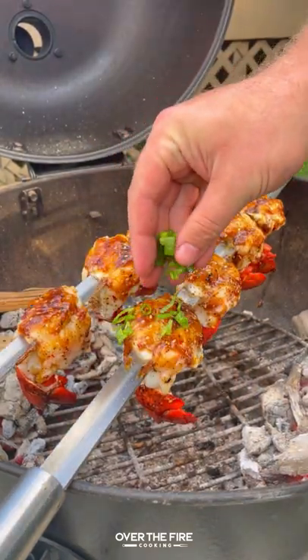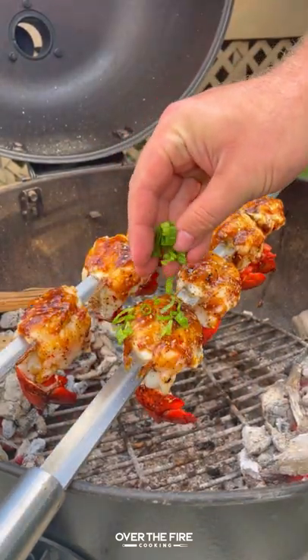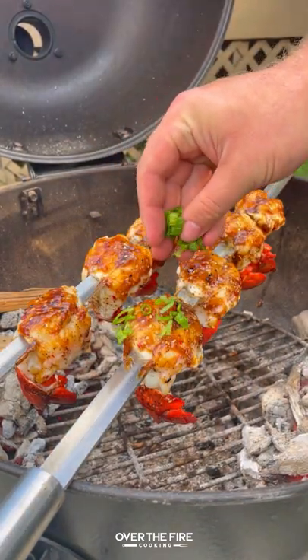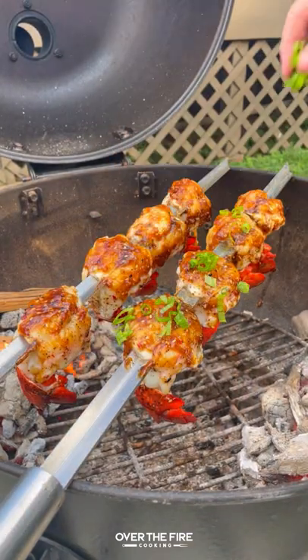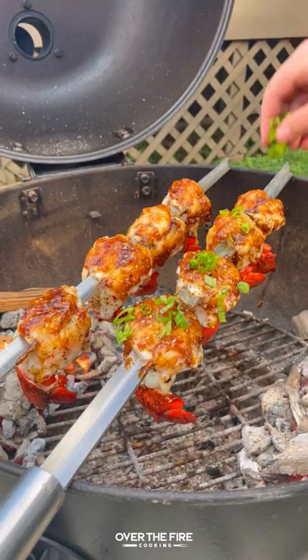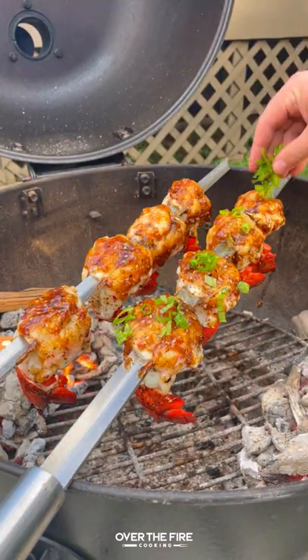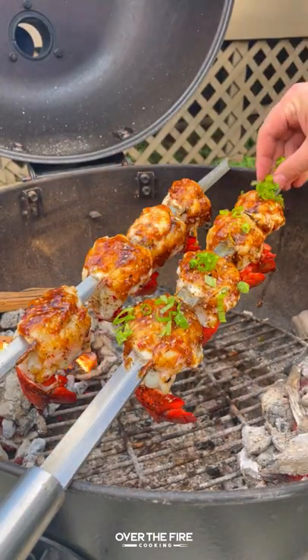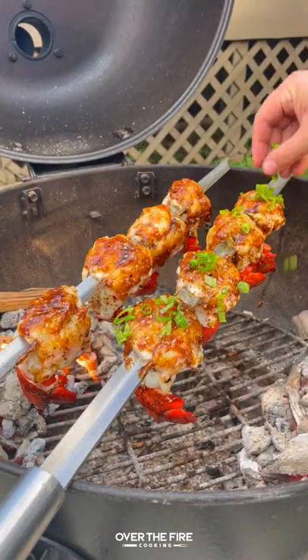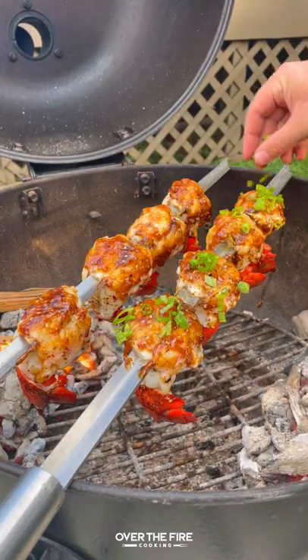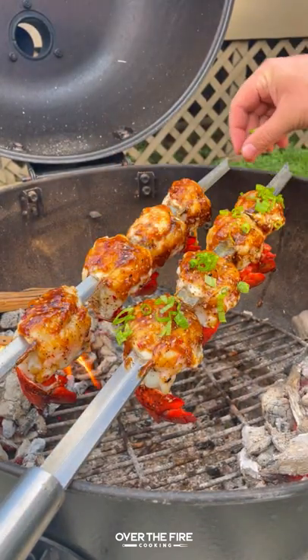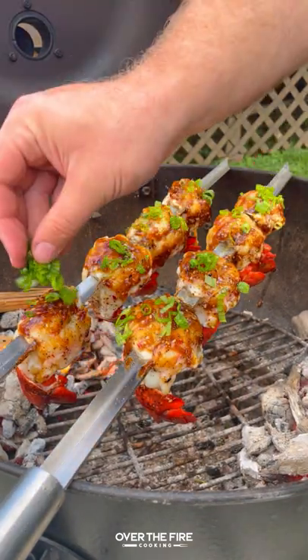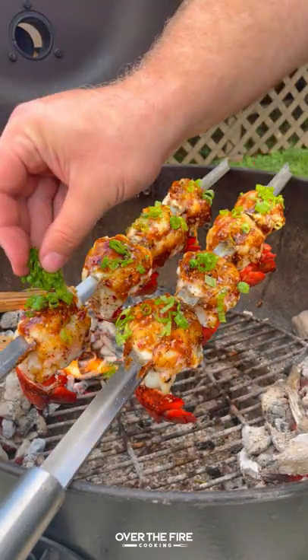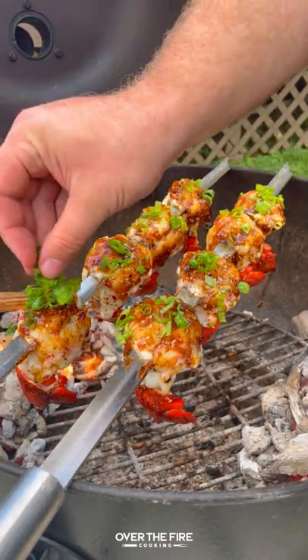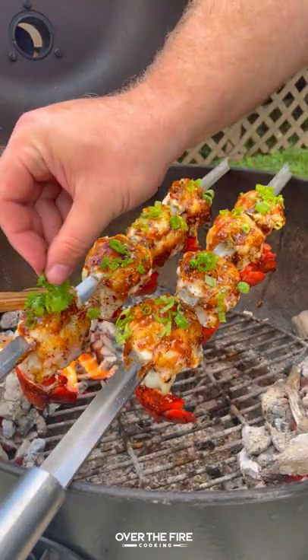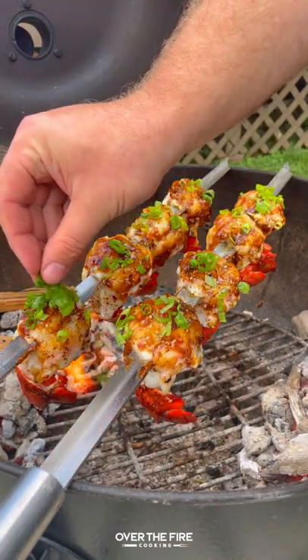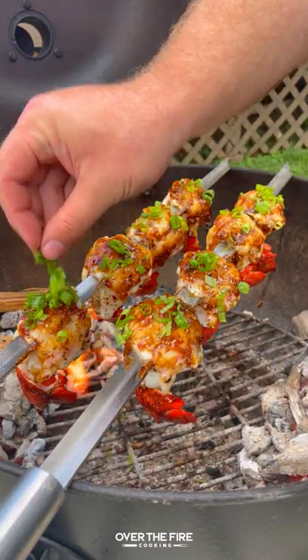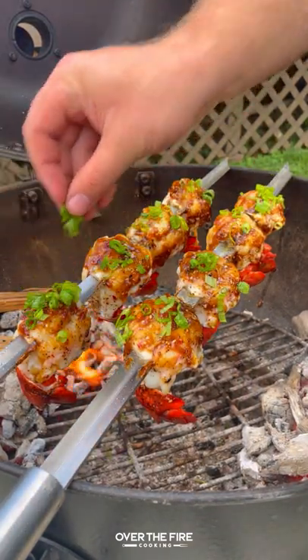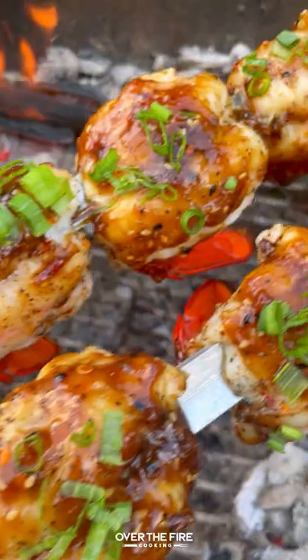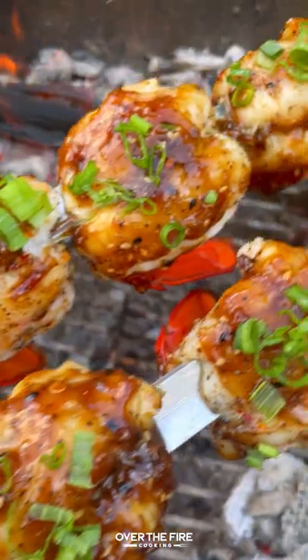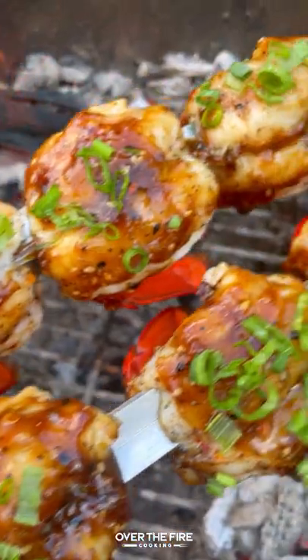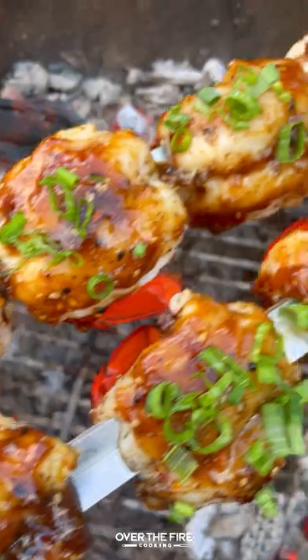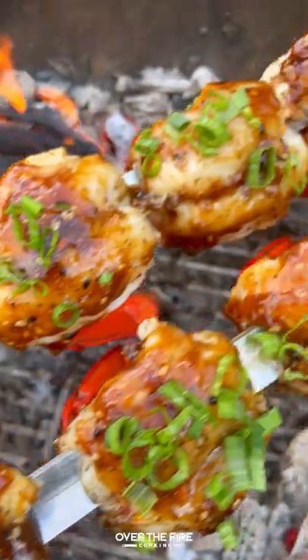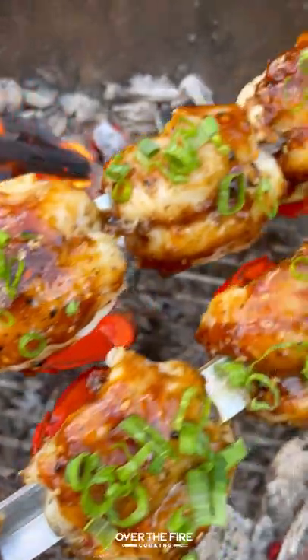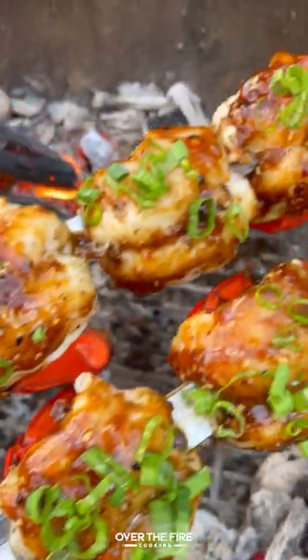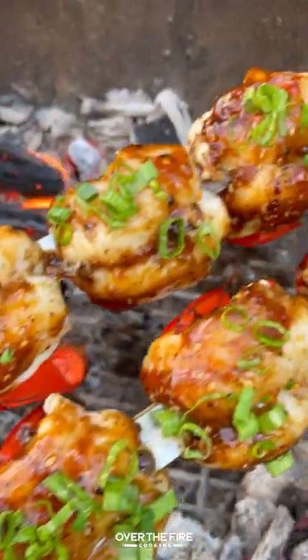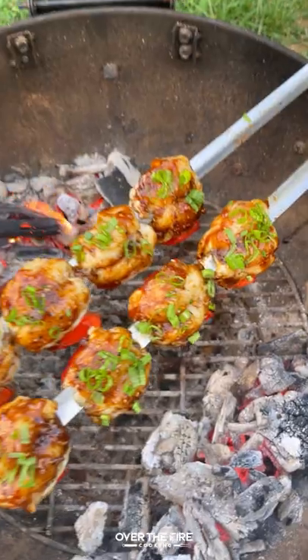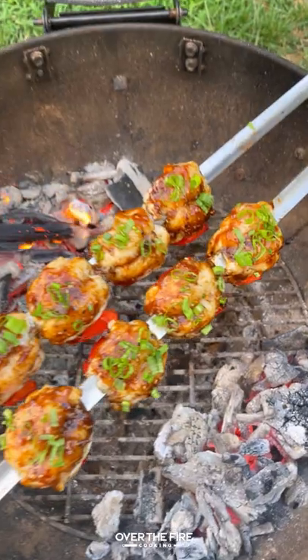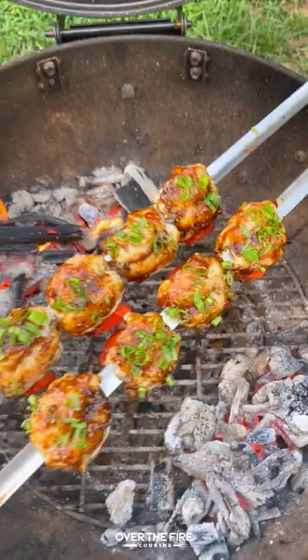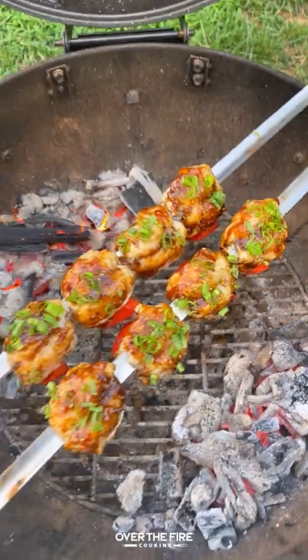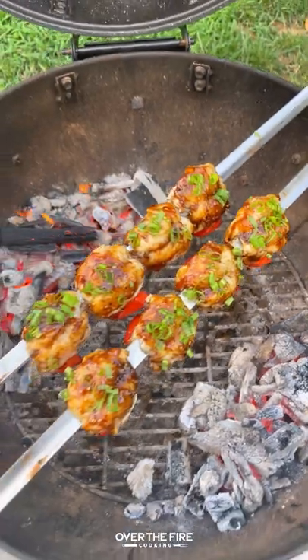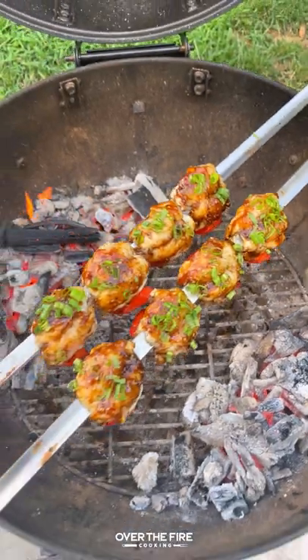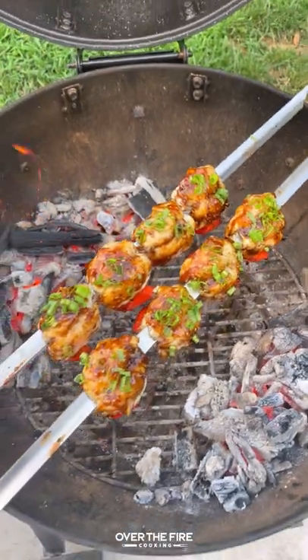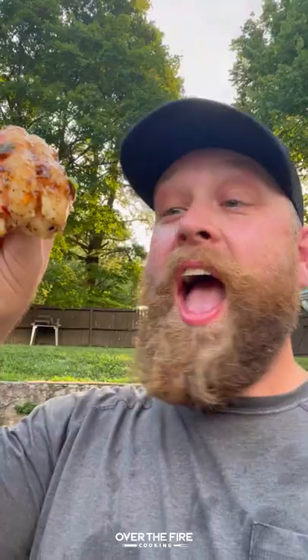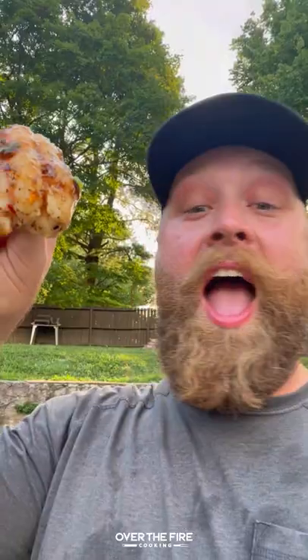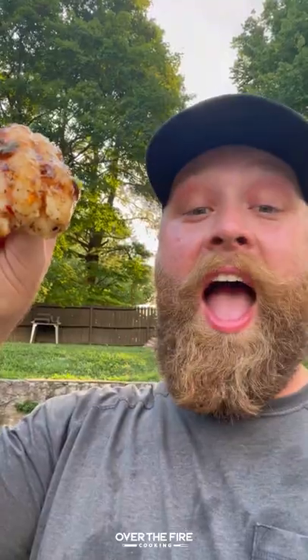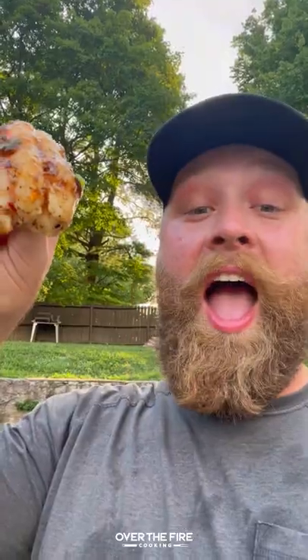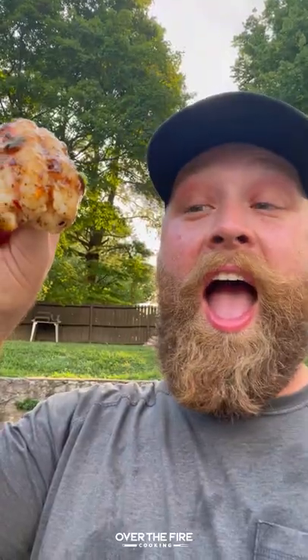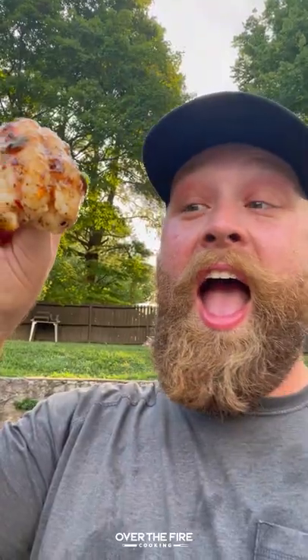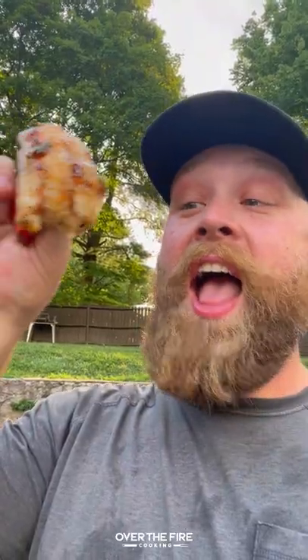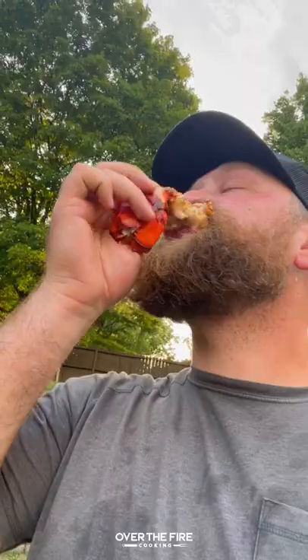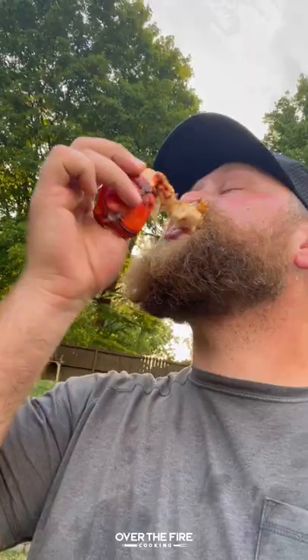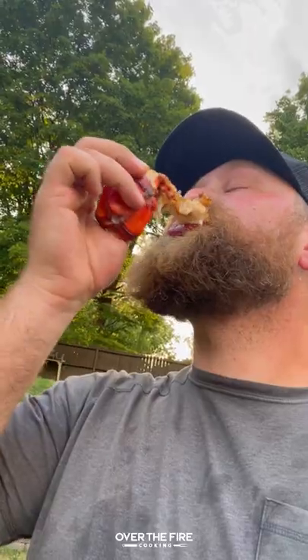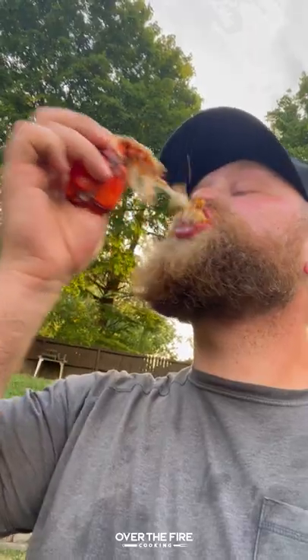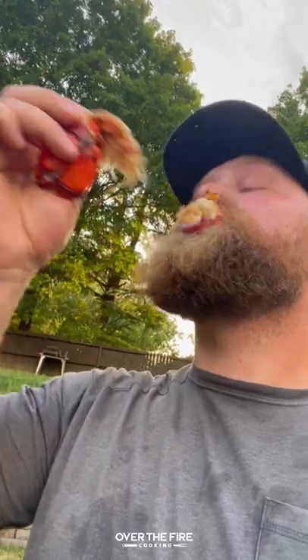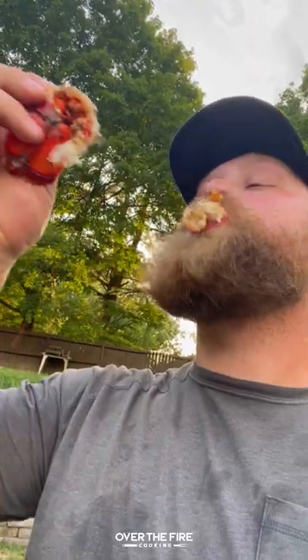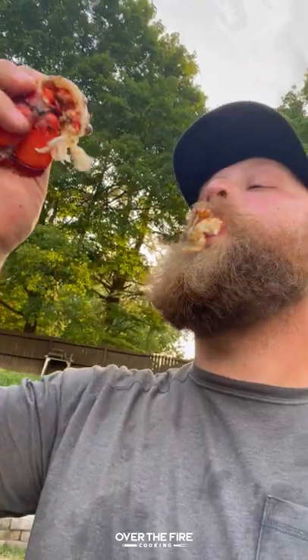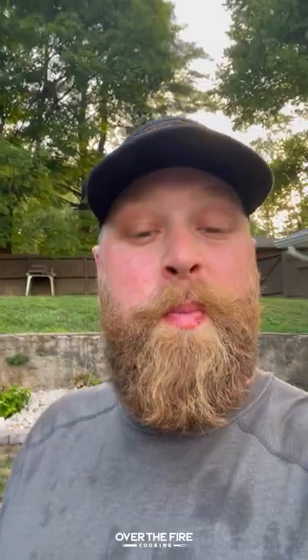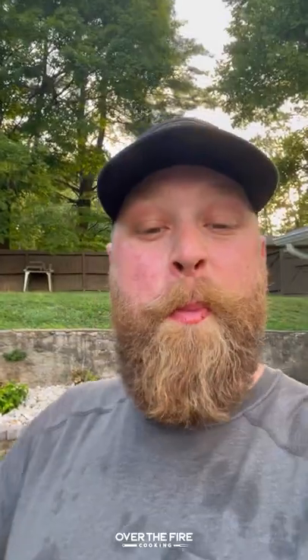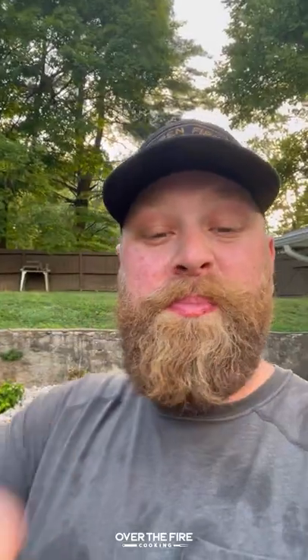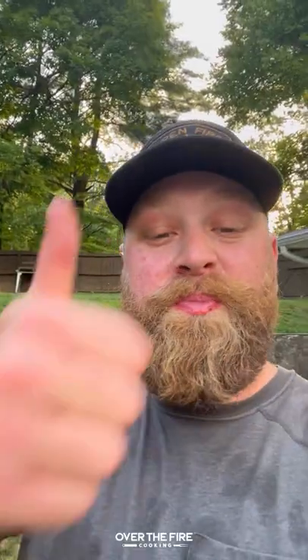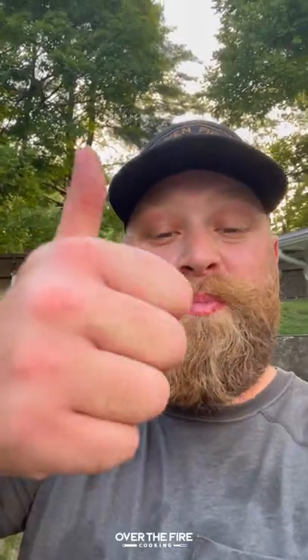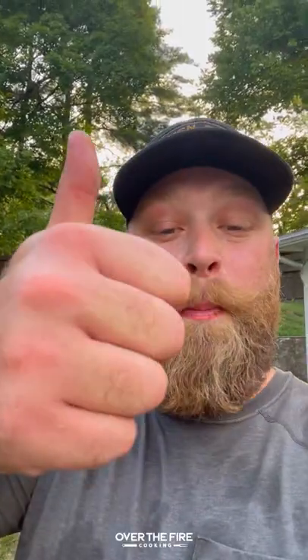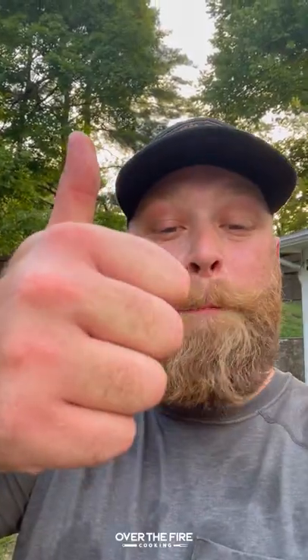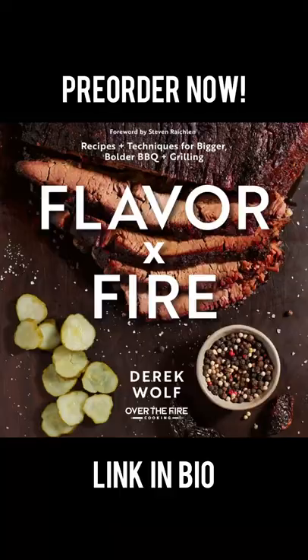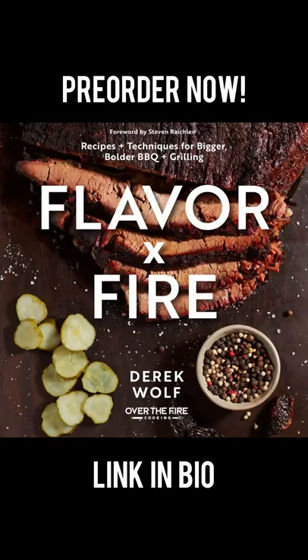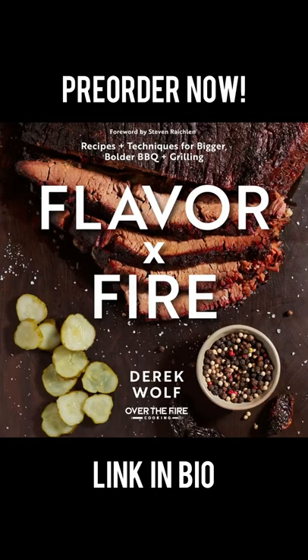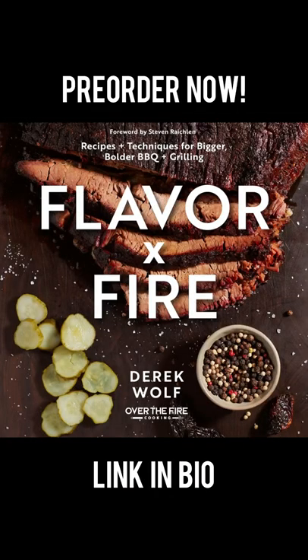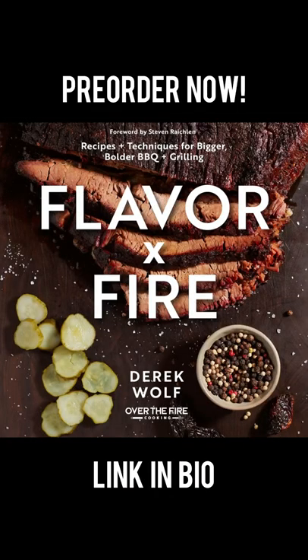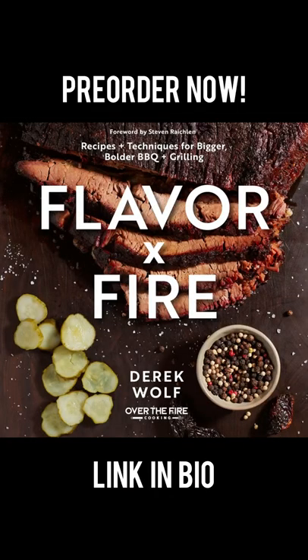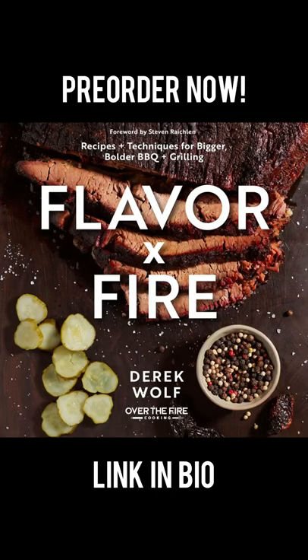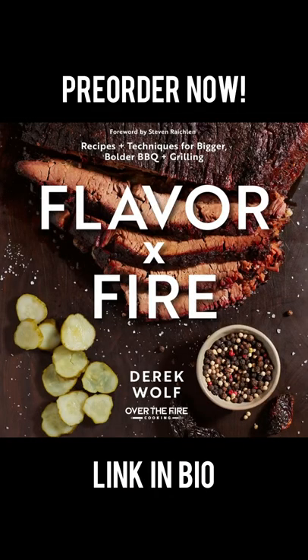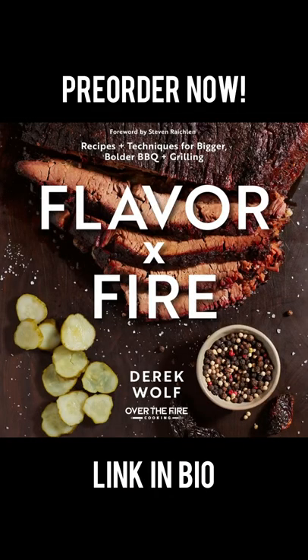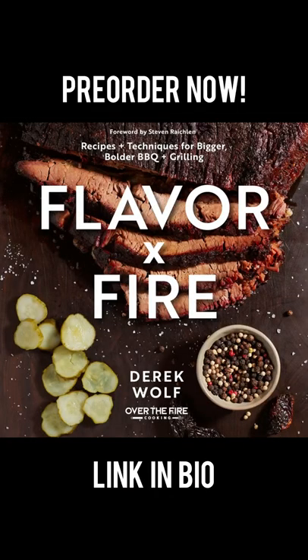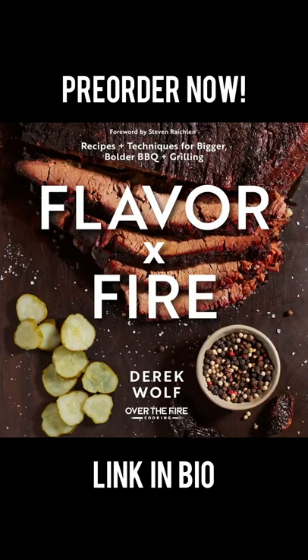These were so freaking delicious. You can find this whole recipe in my new cookbook Flavor by Fire — pre-order by clicking the link in my bio or going over to Amazon.